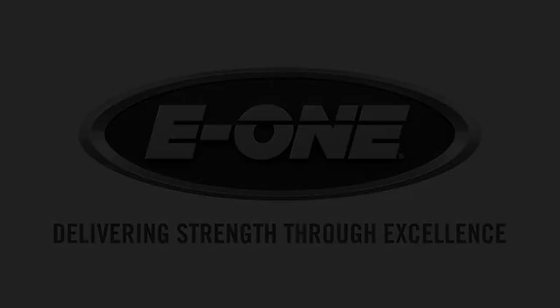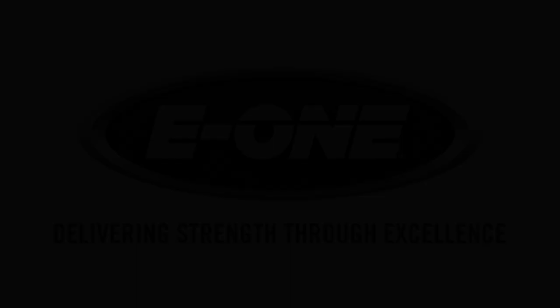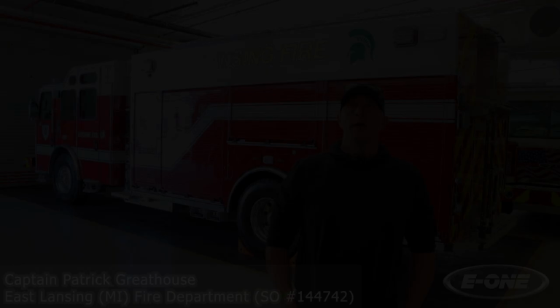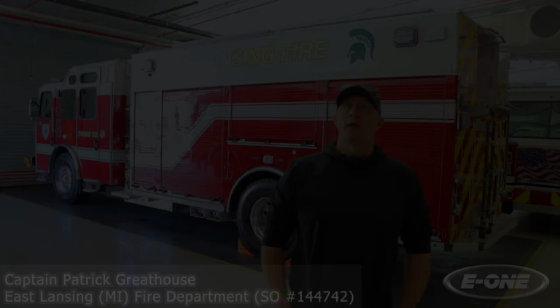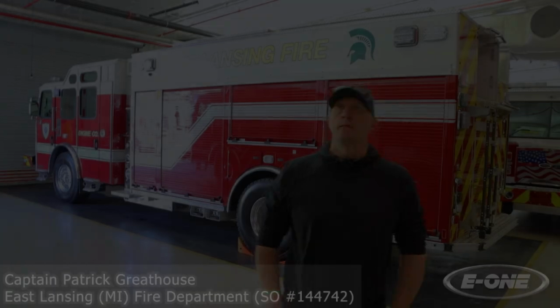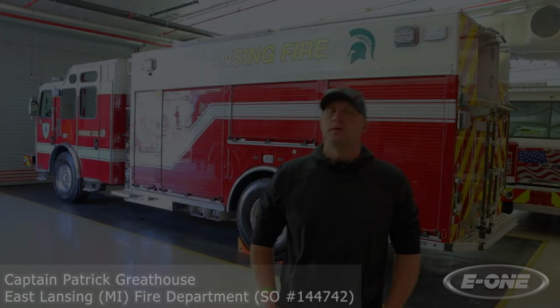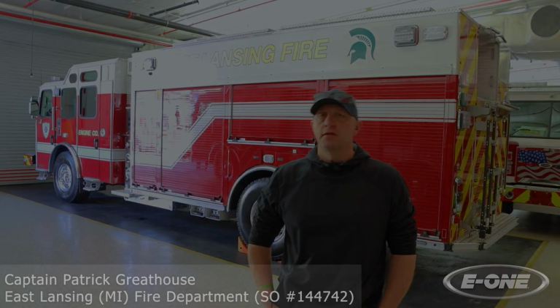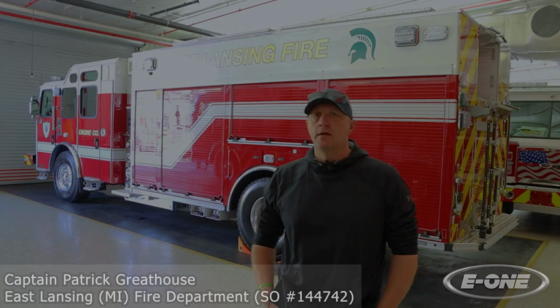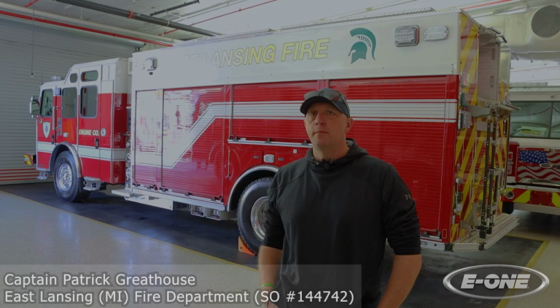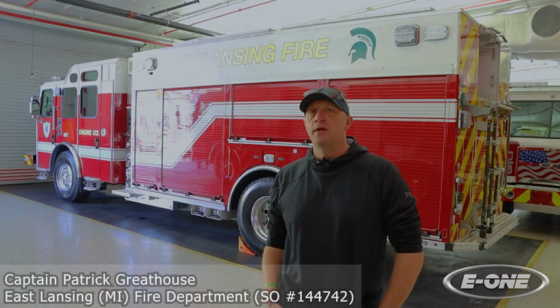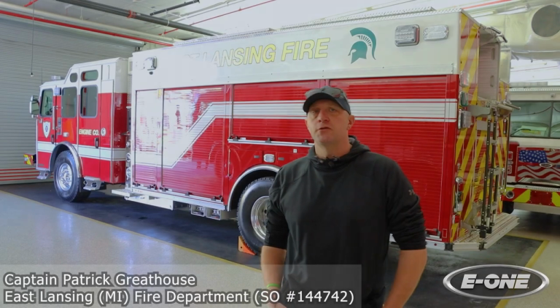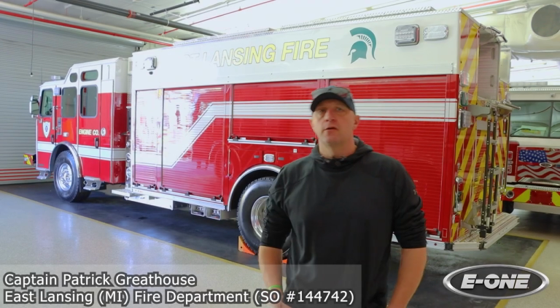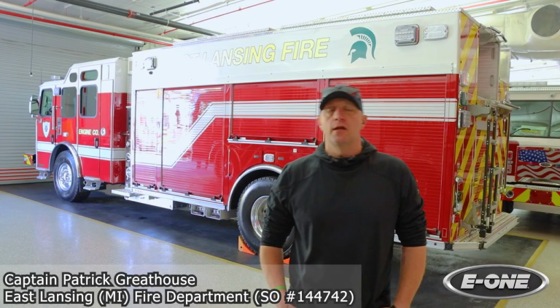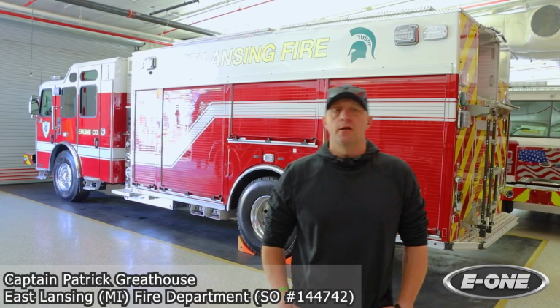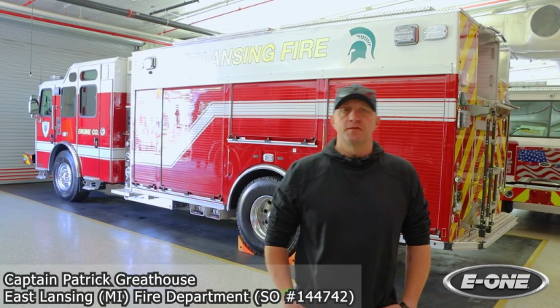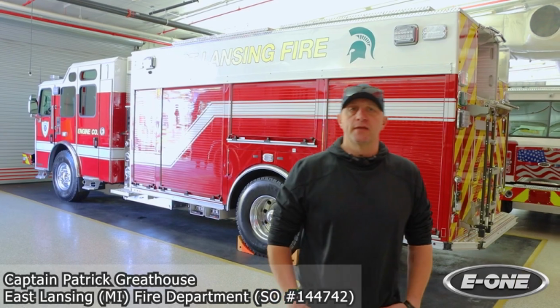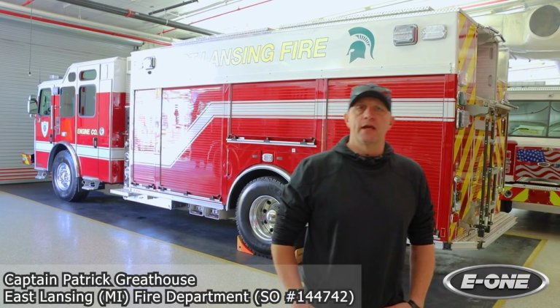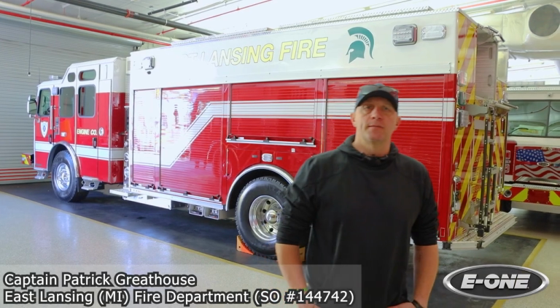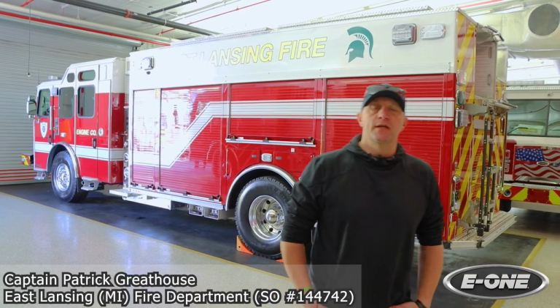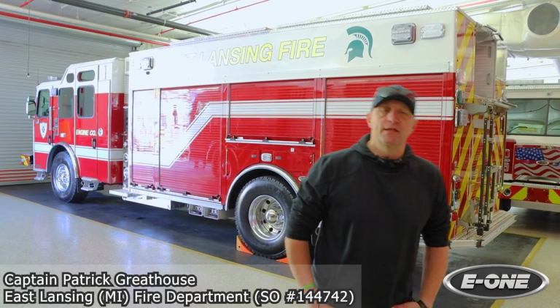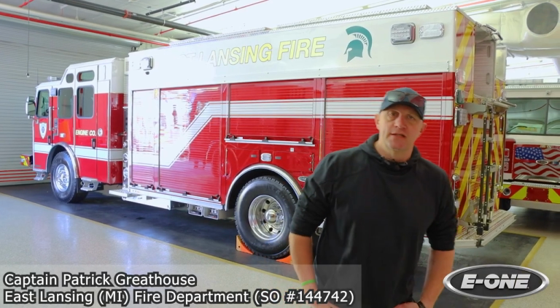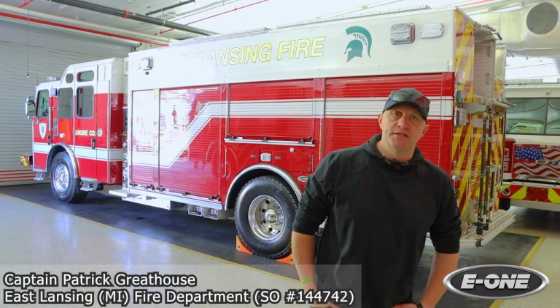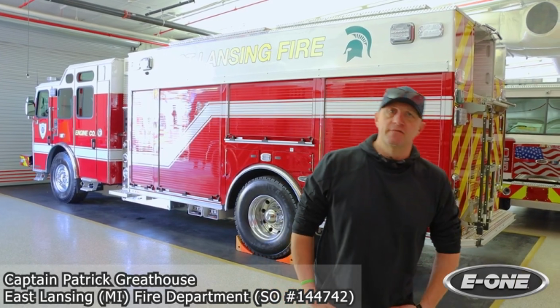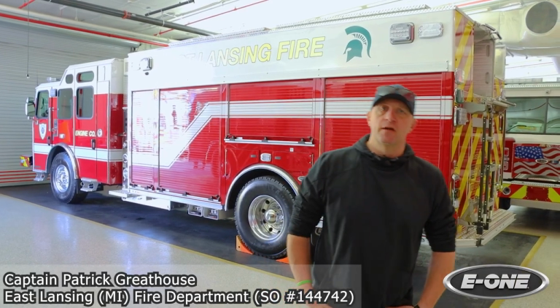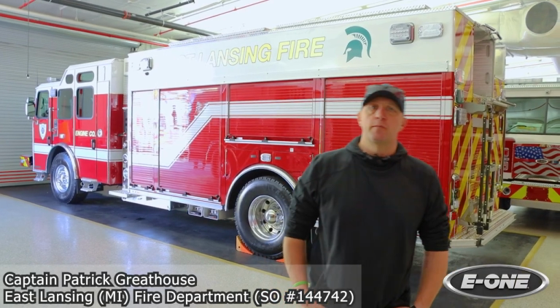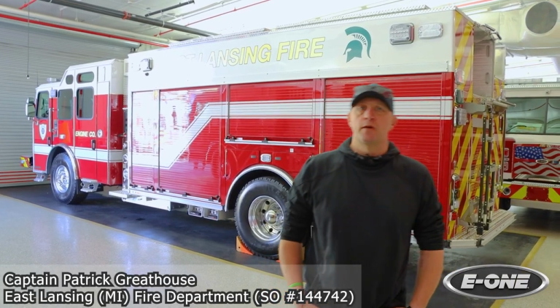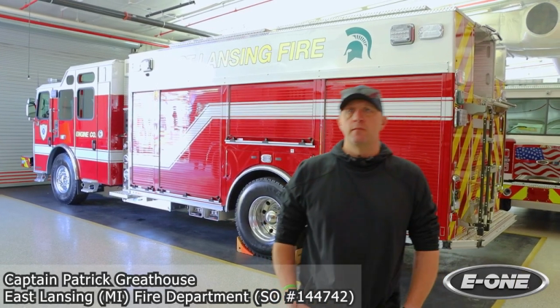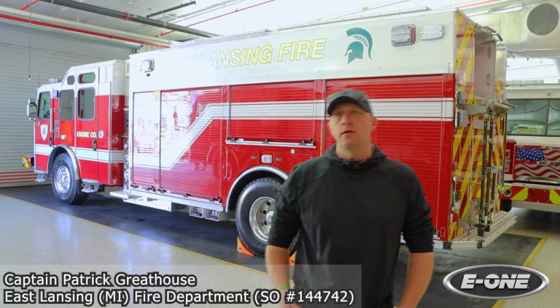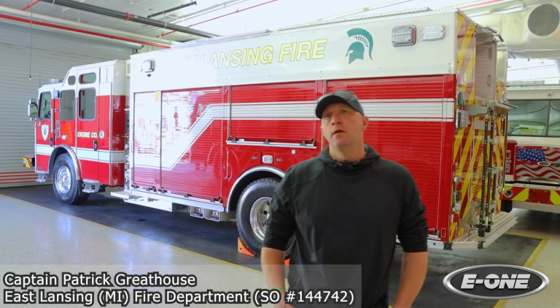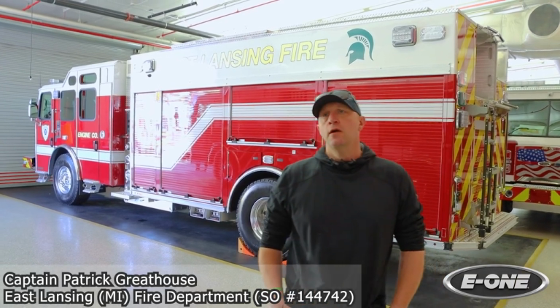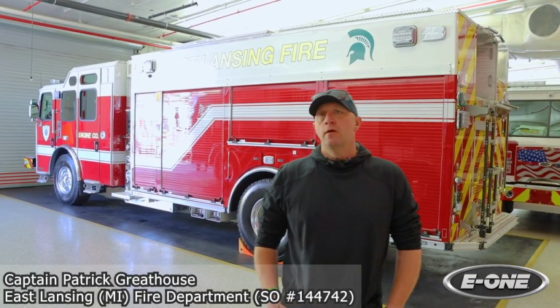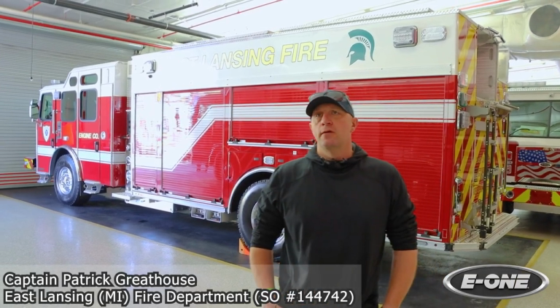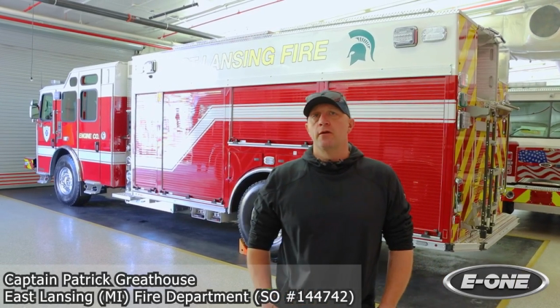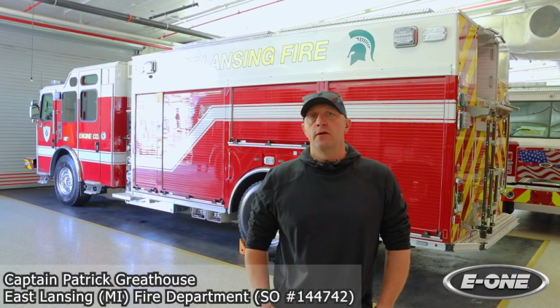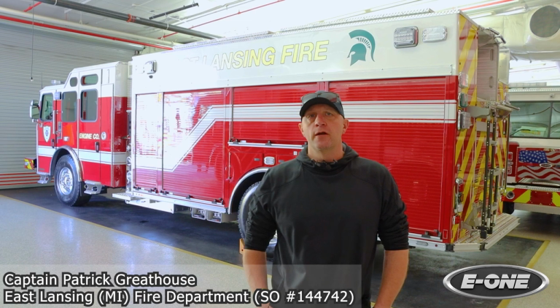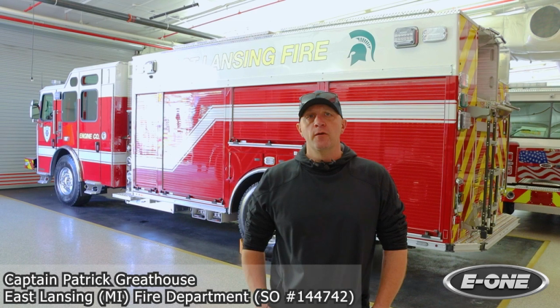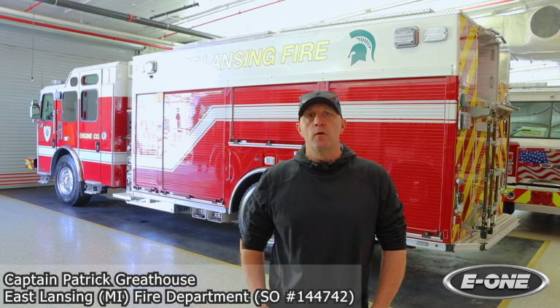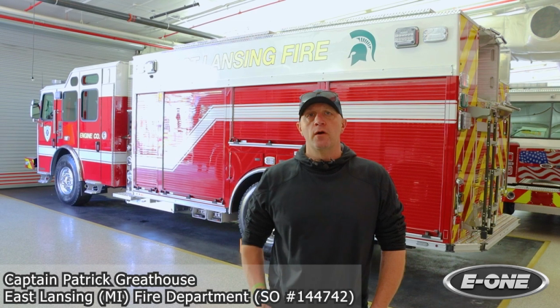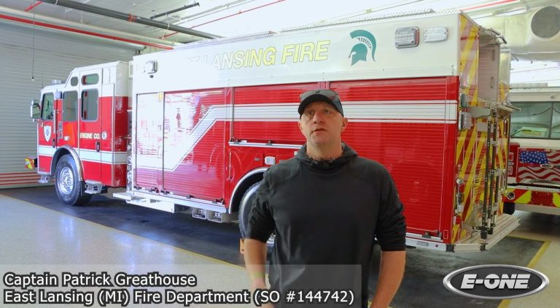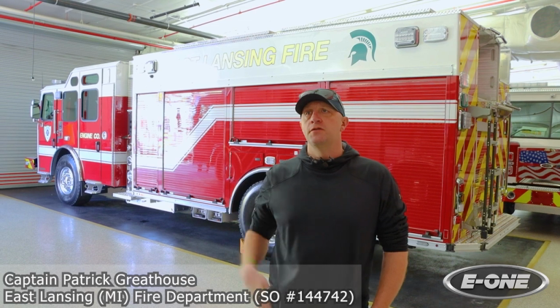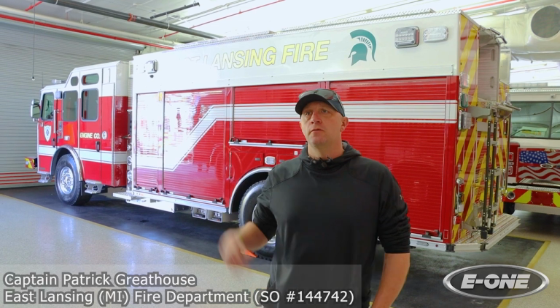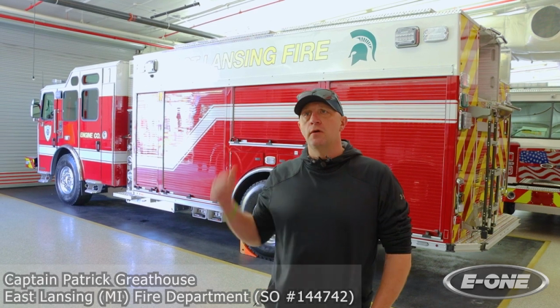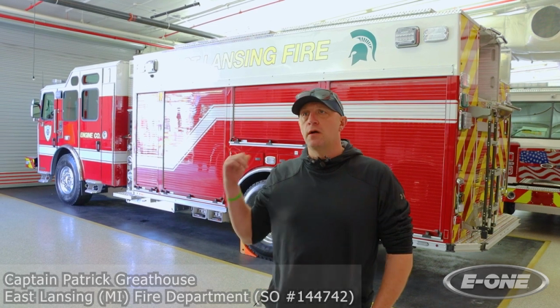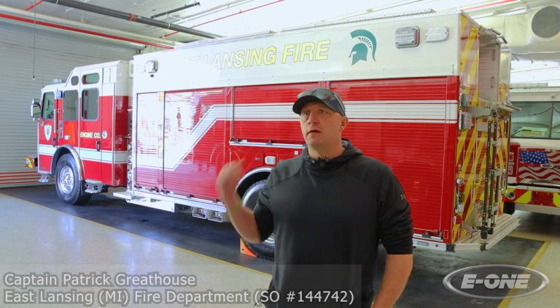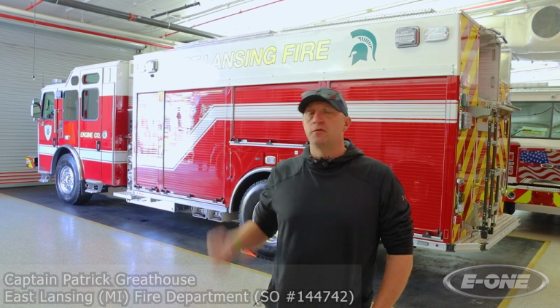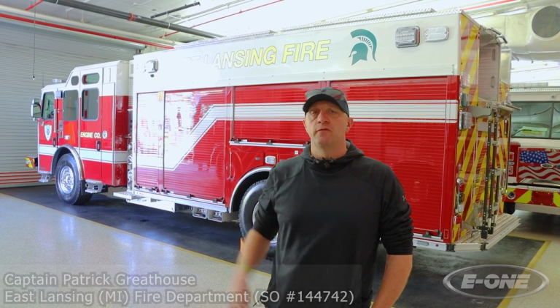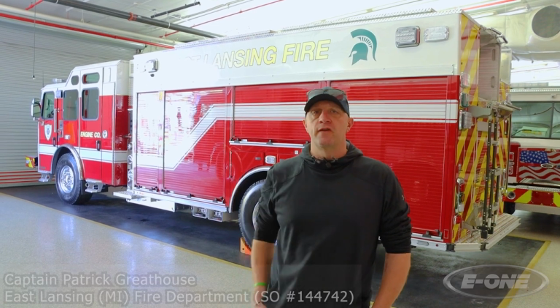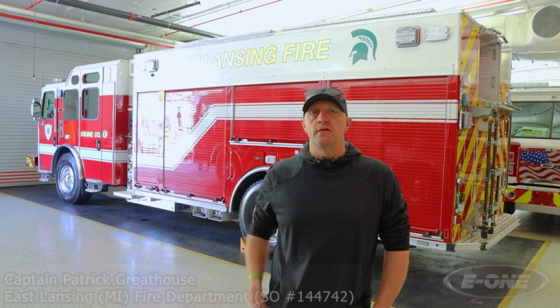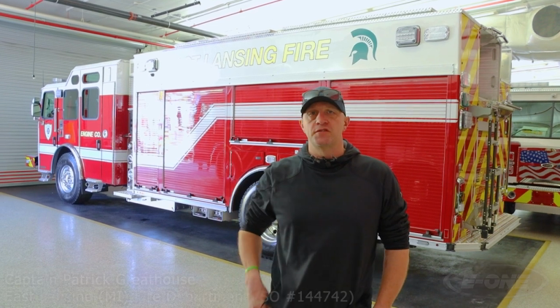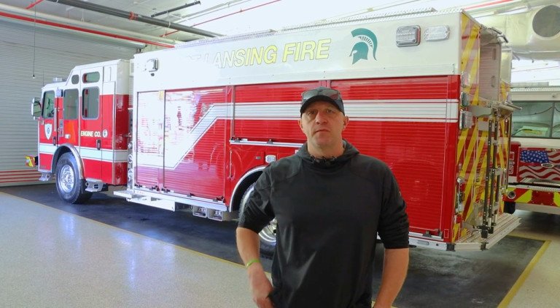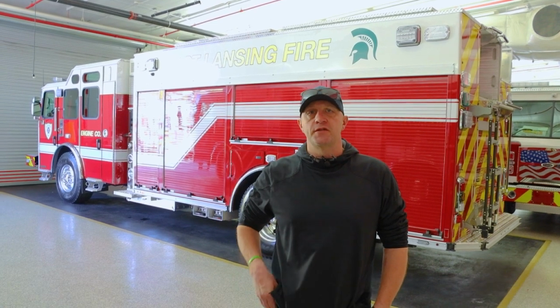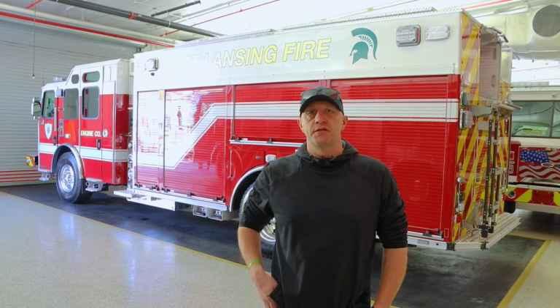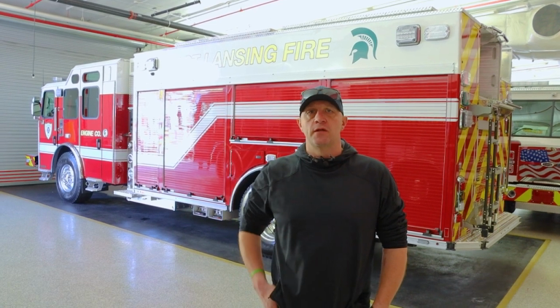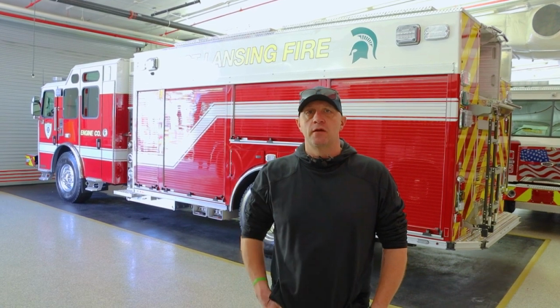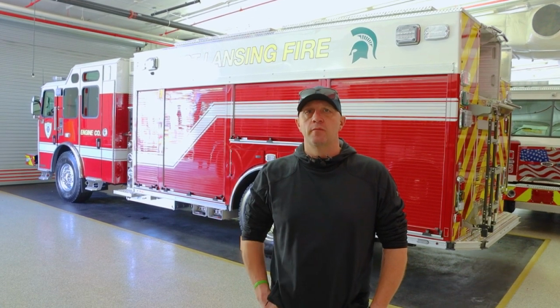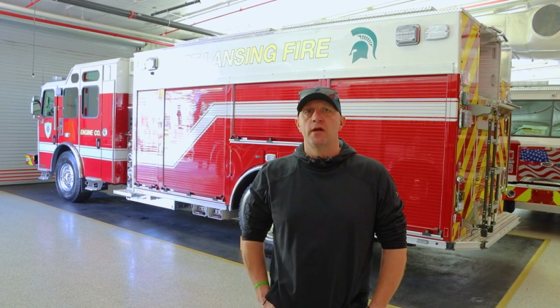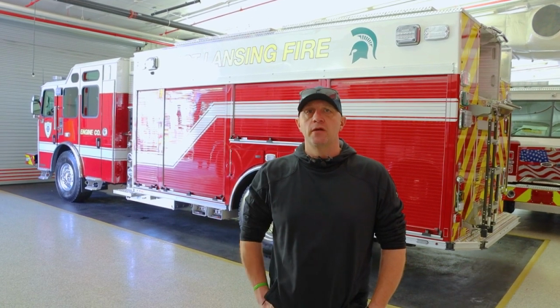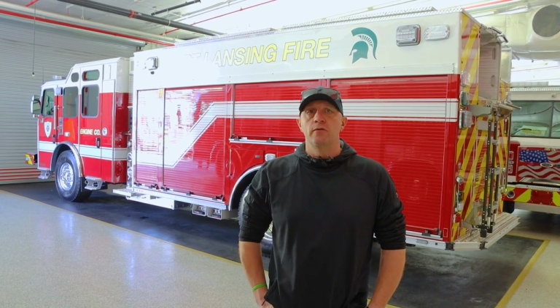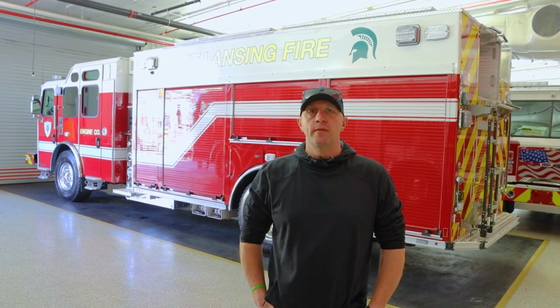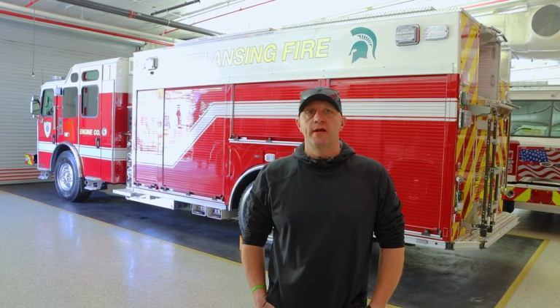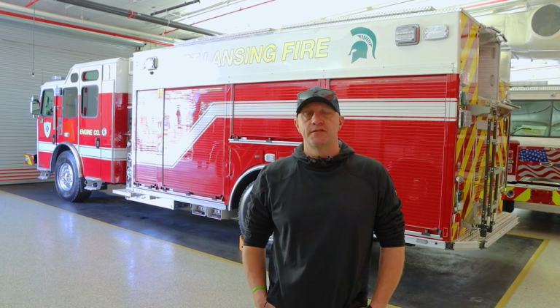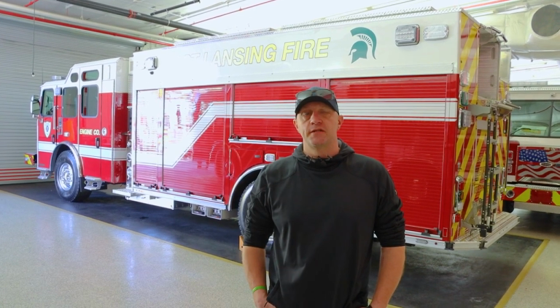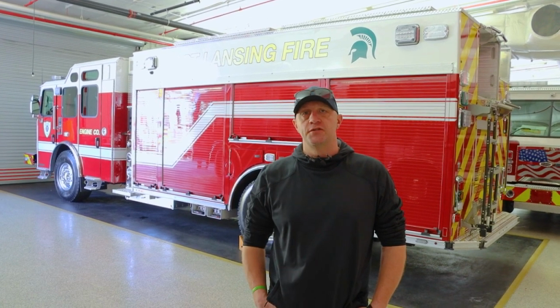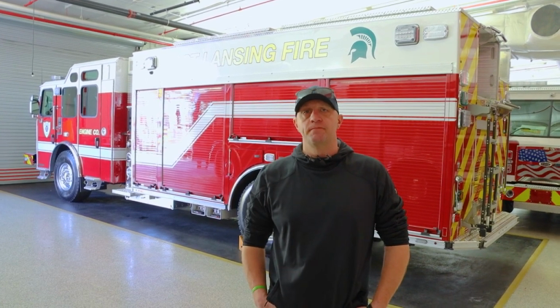My name is Patrick Greathouse. I'm a captain at East Lansing Fire Department. We're down here at U1 to do a final inspection on our brand new EMAX engine.